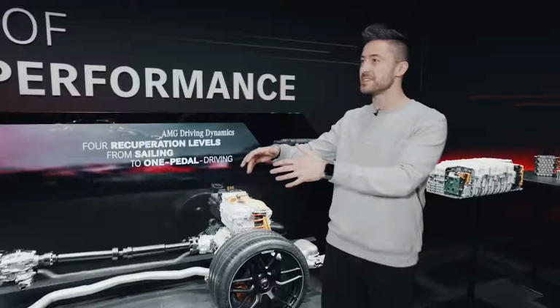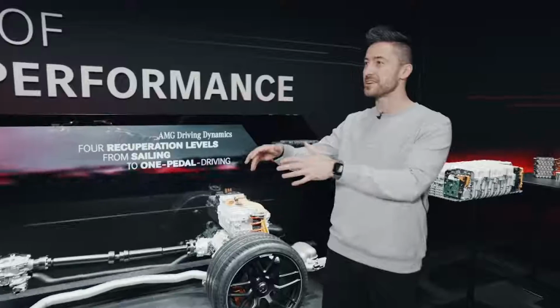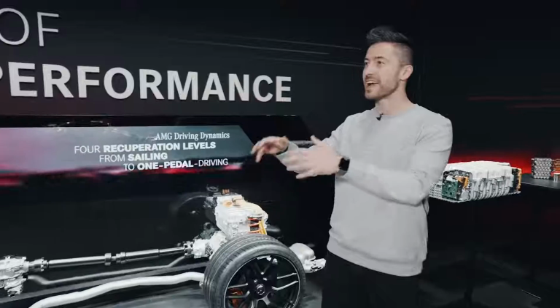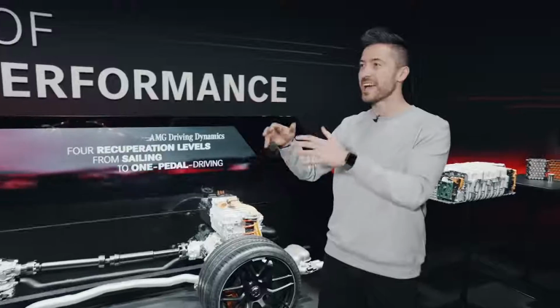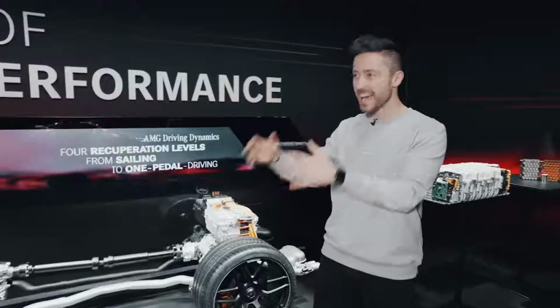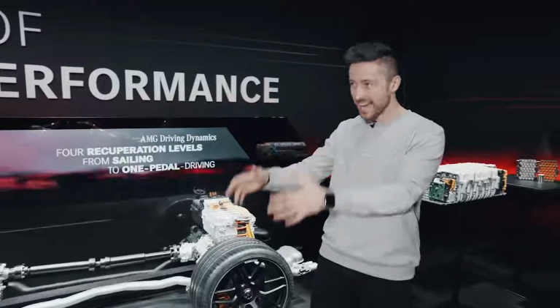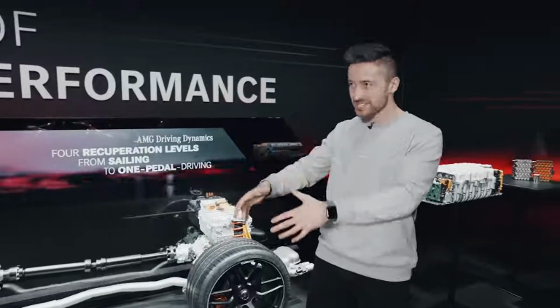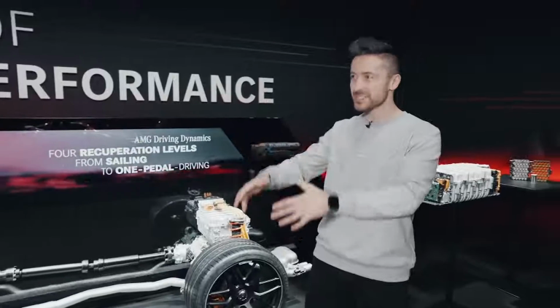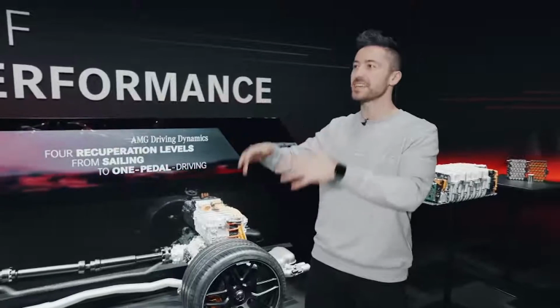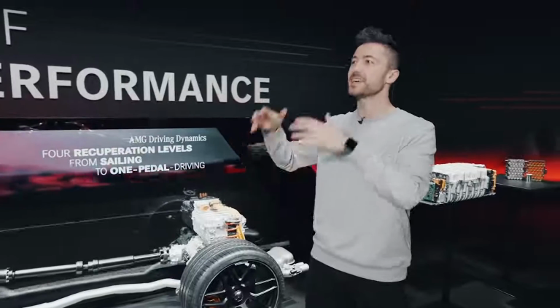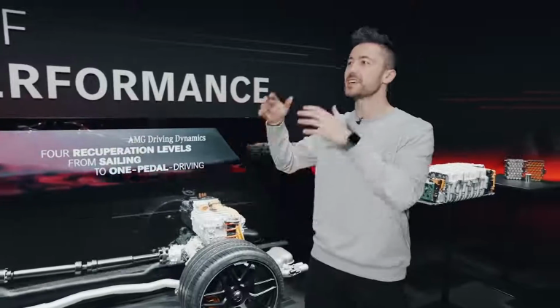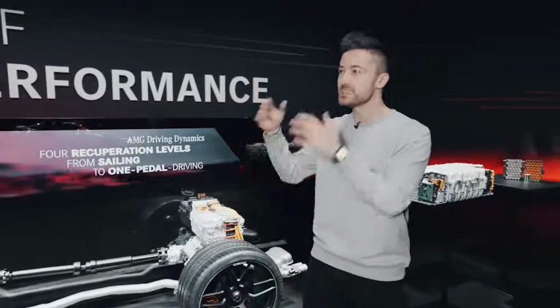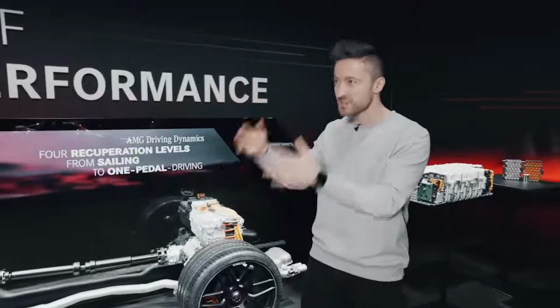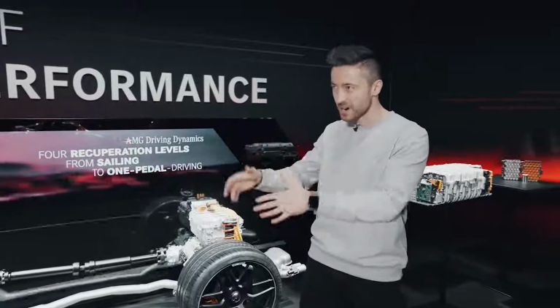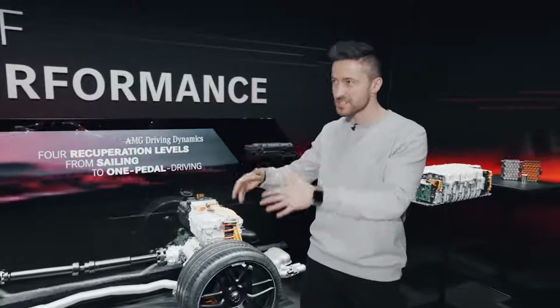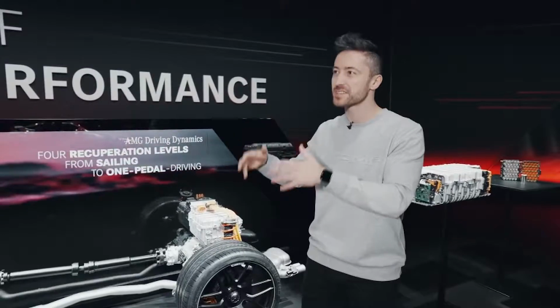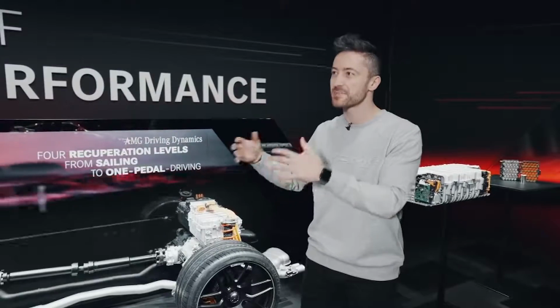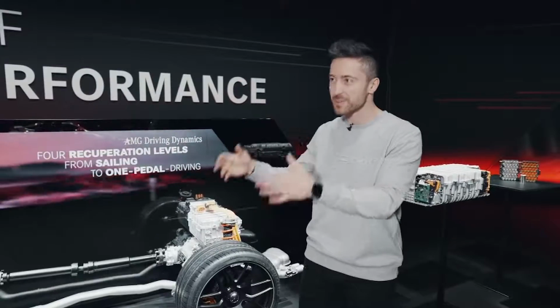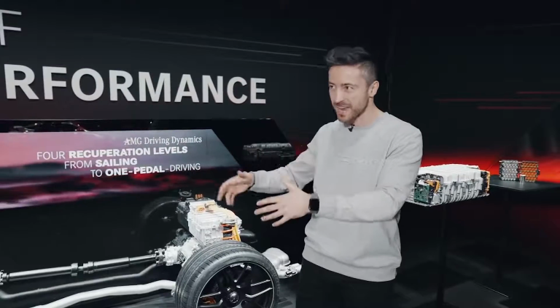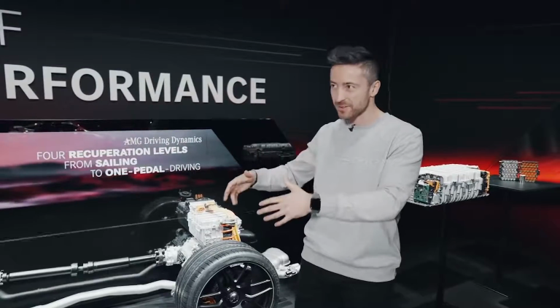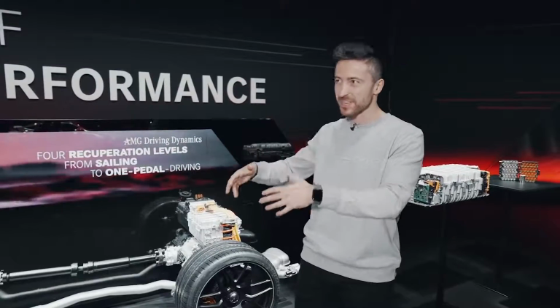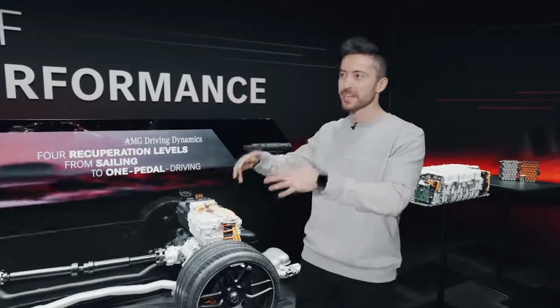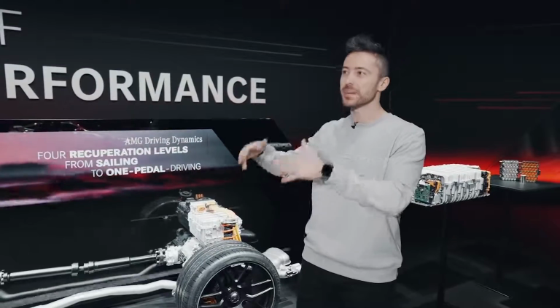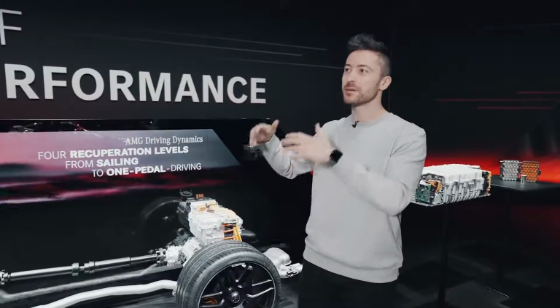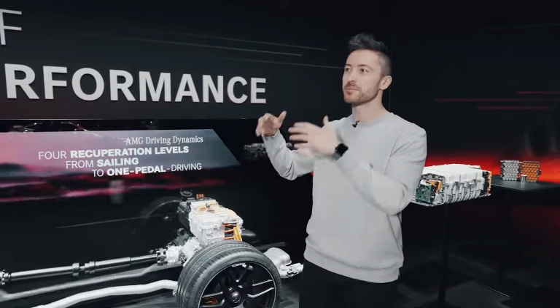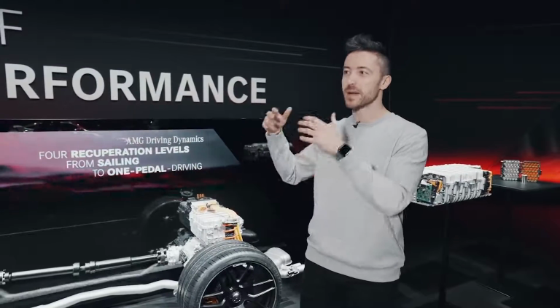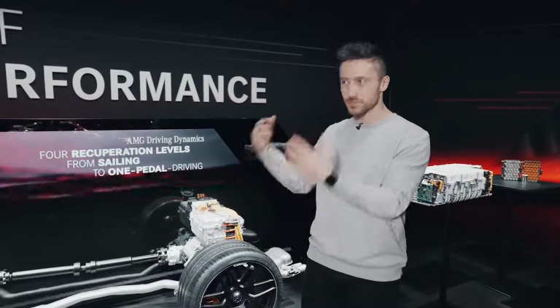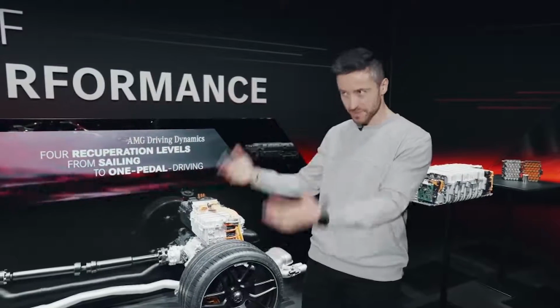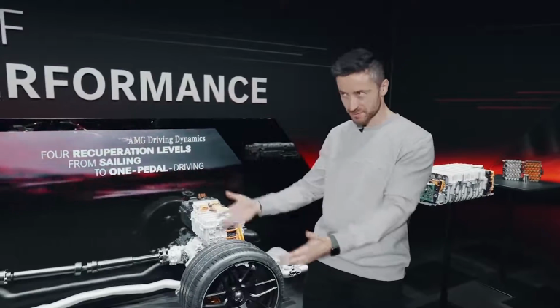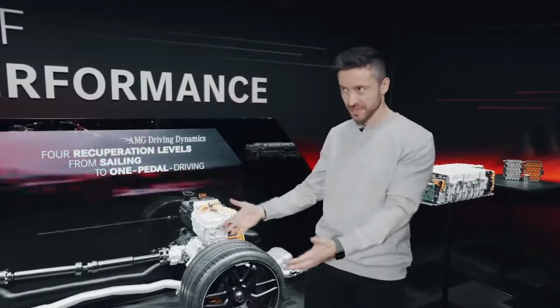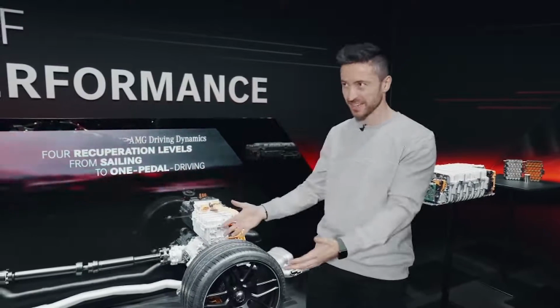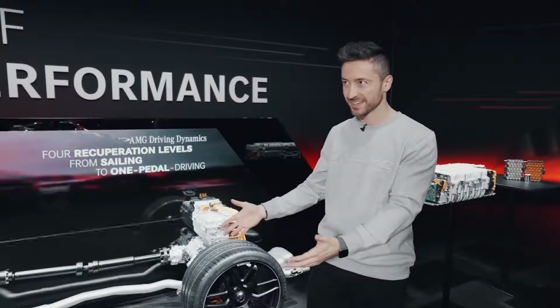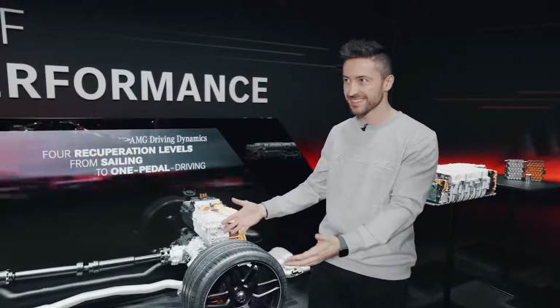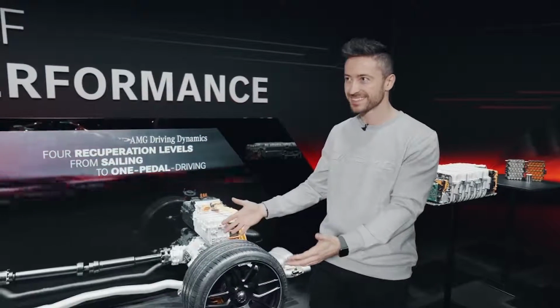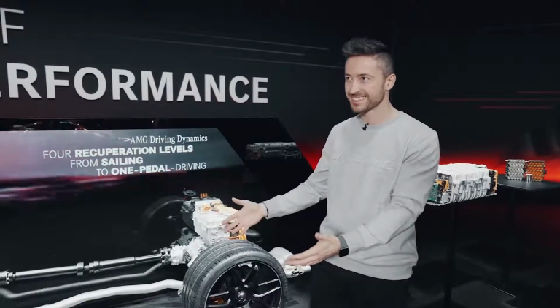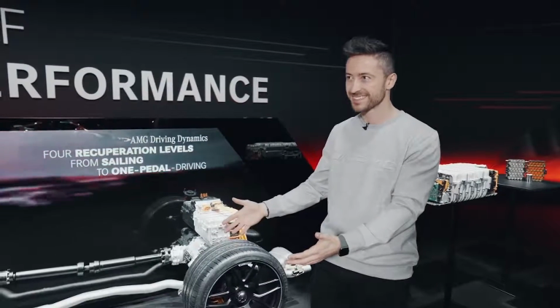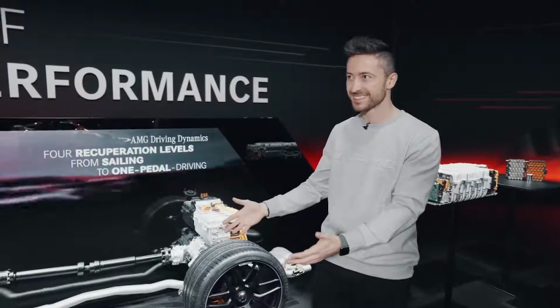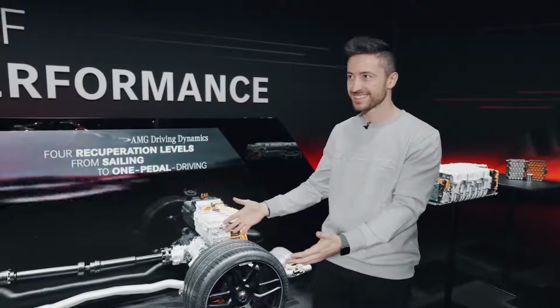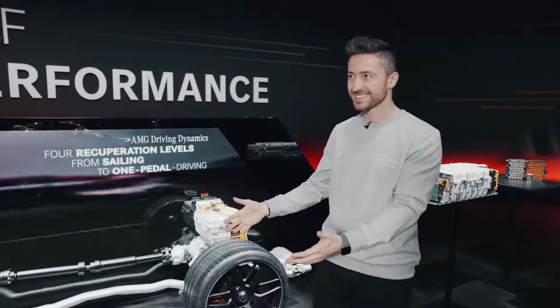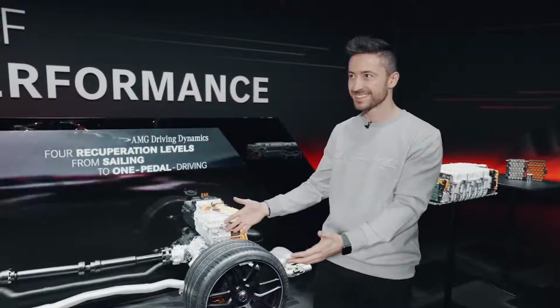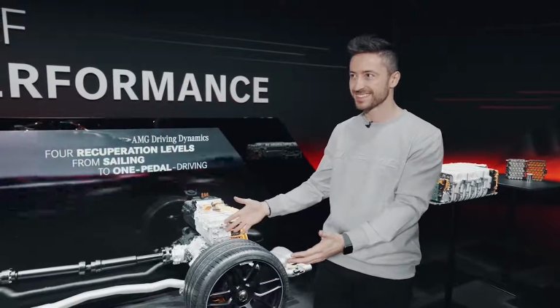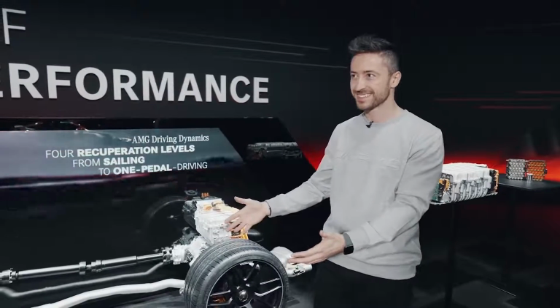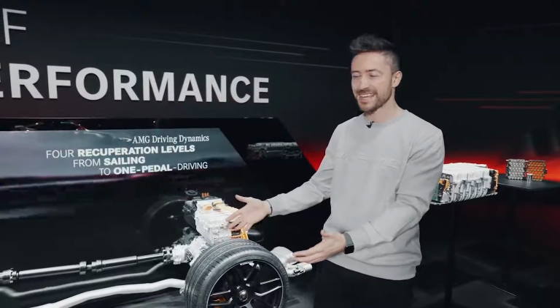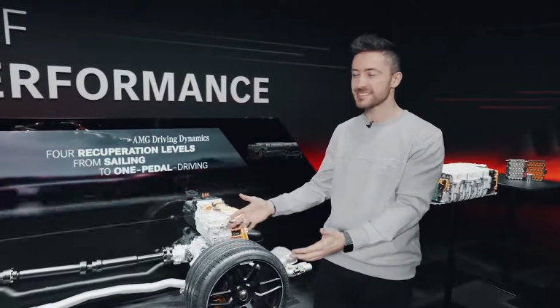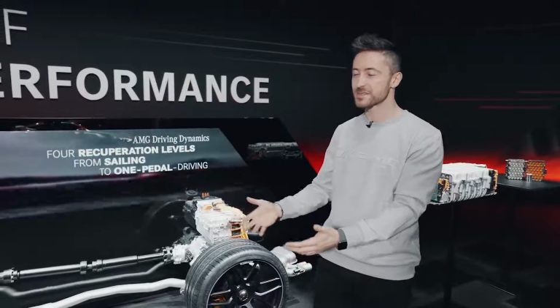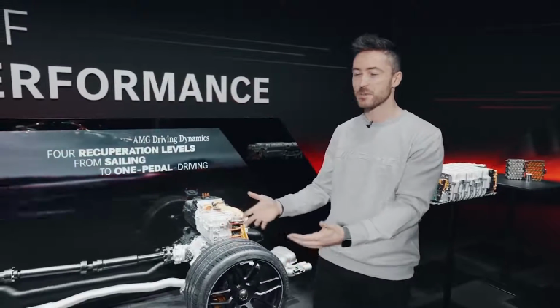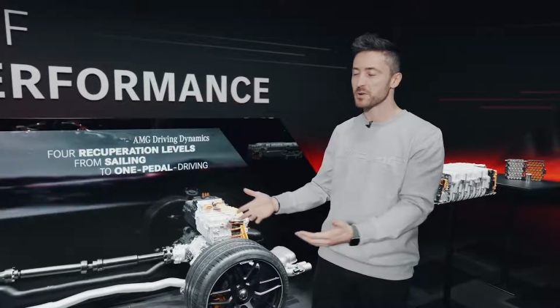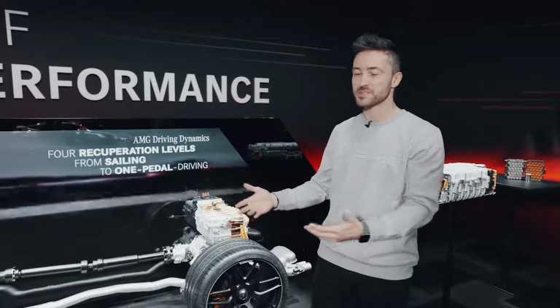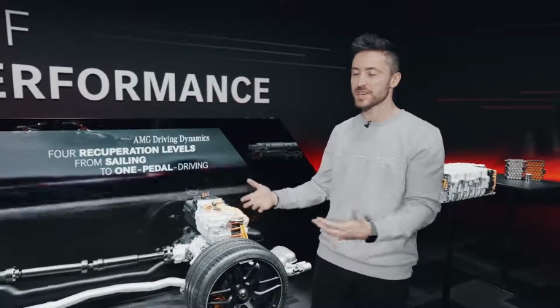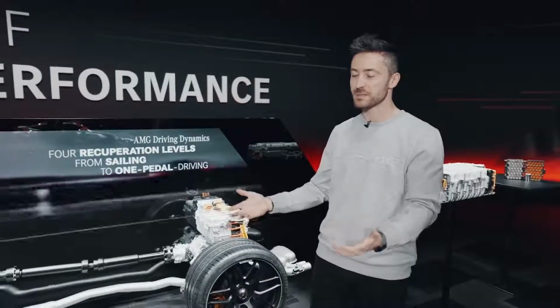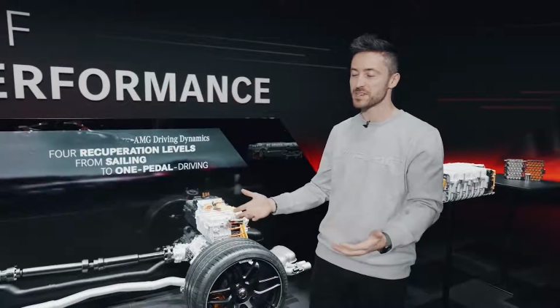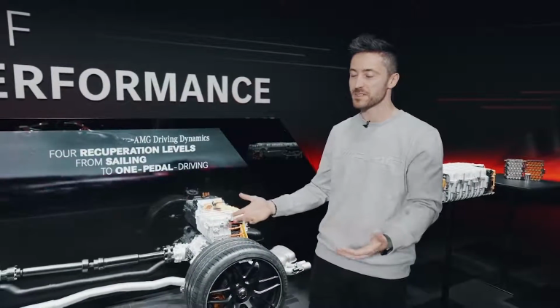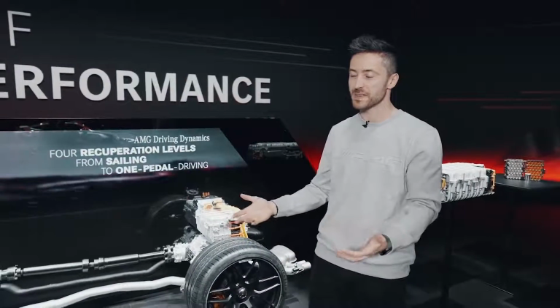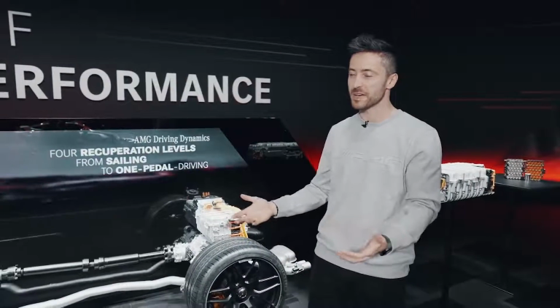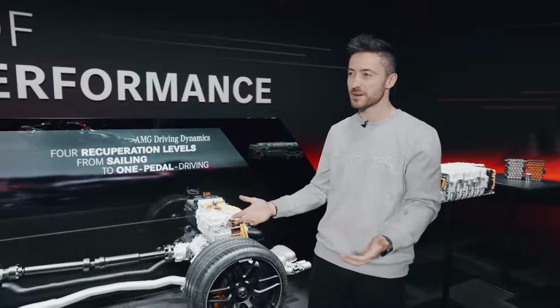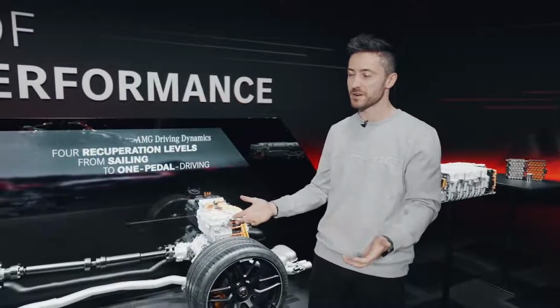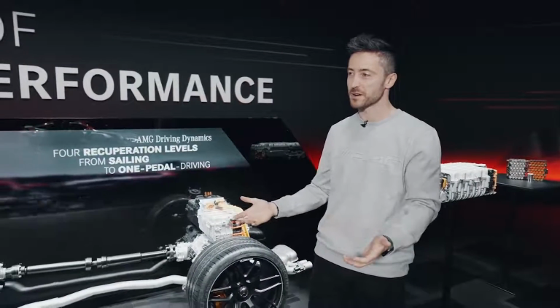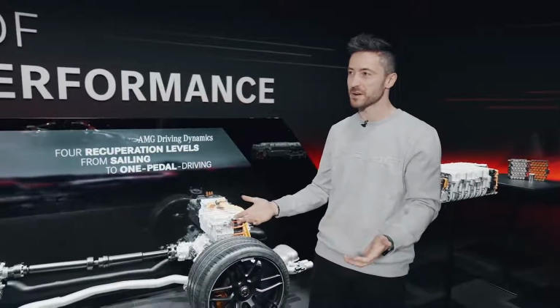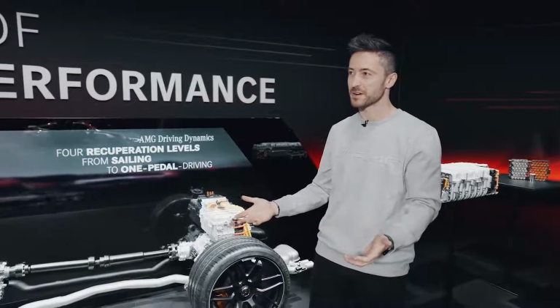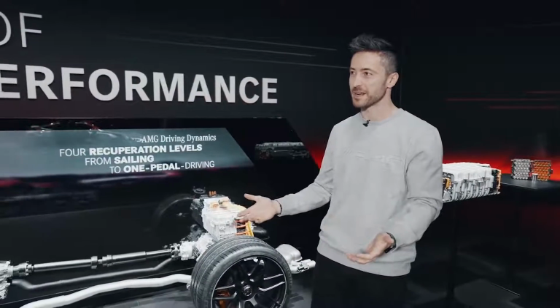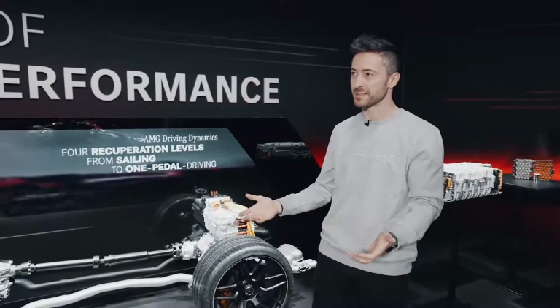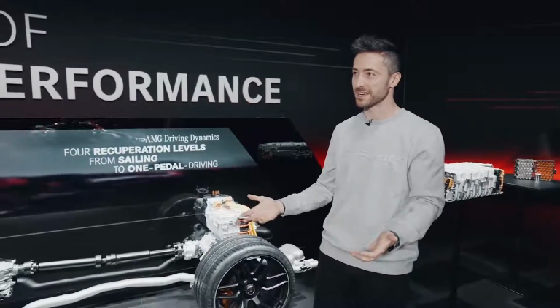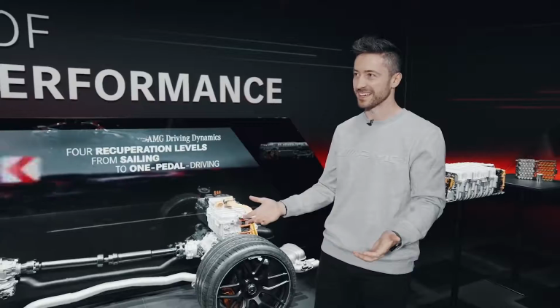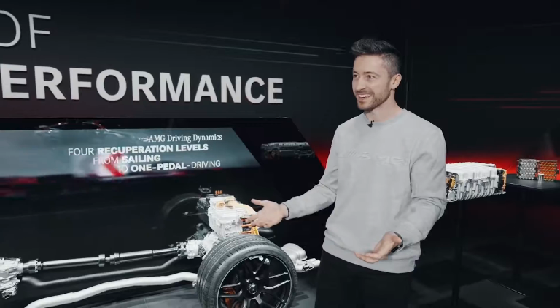You're actually charging the battery by drifting. Exactly. That's the most AMG thing I've ever heard, I think.